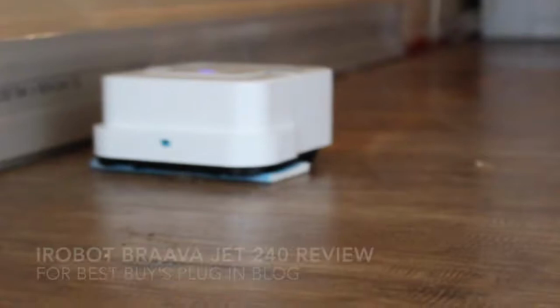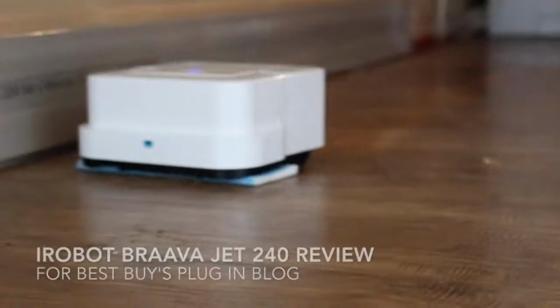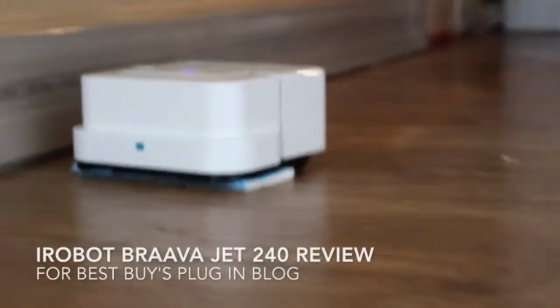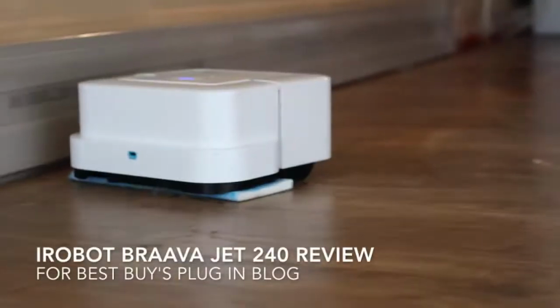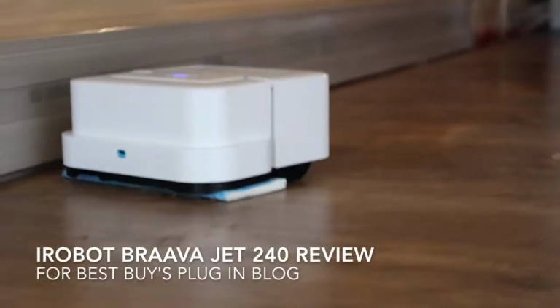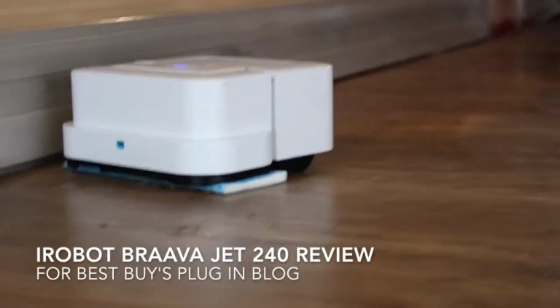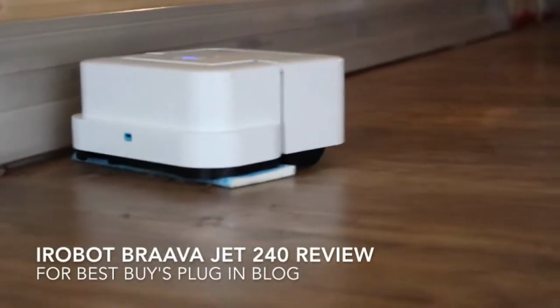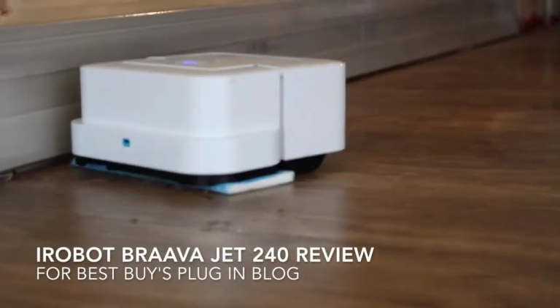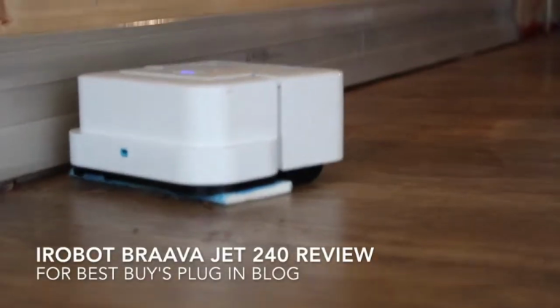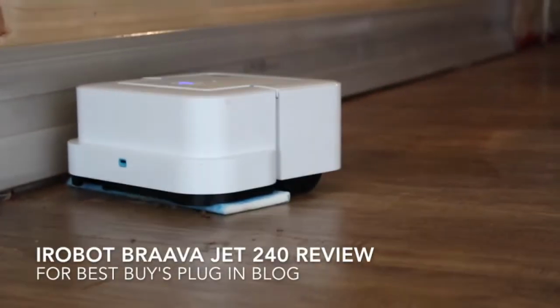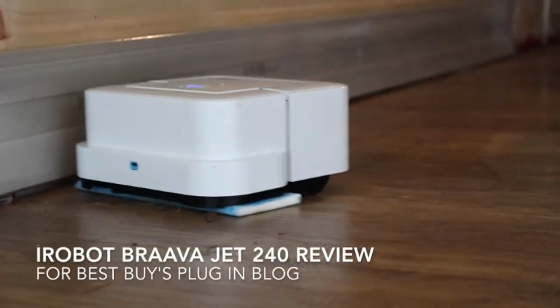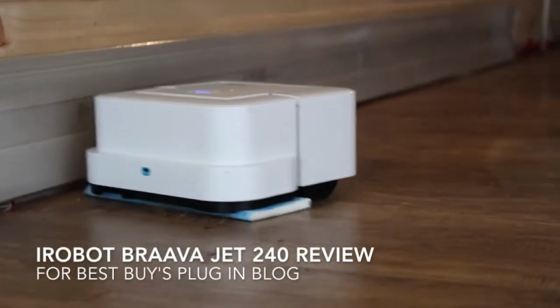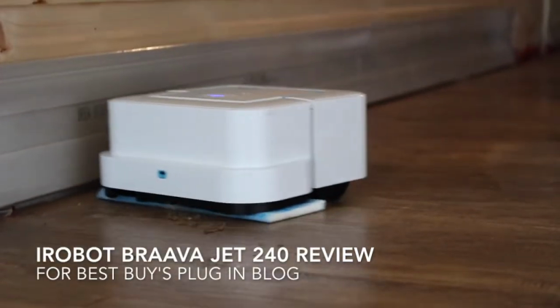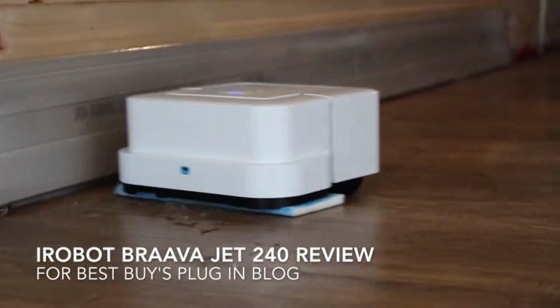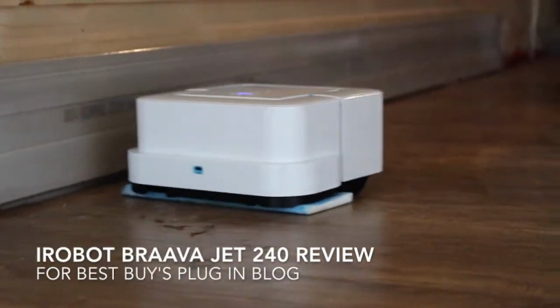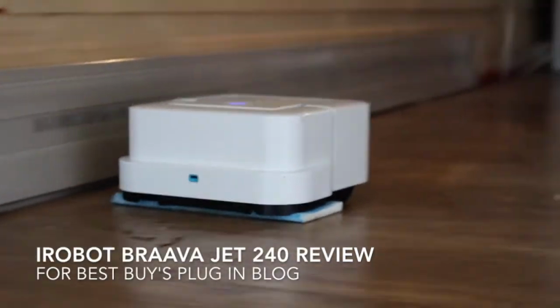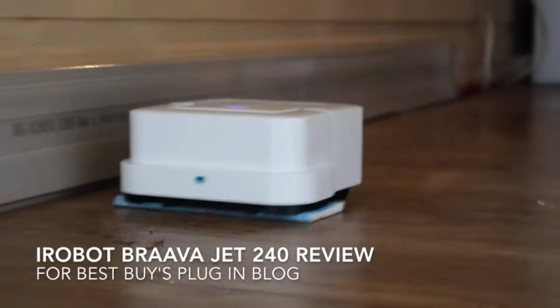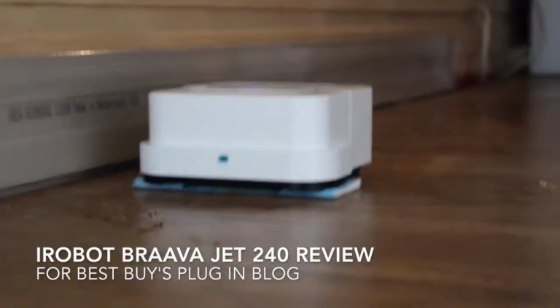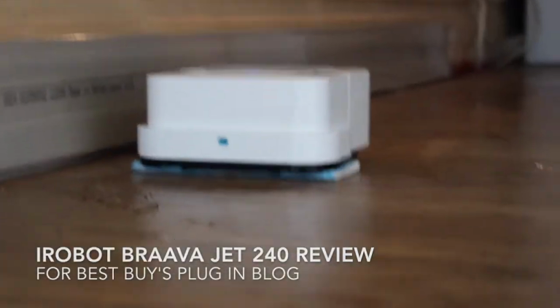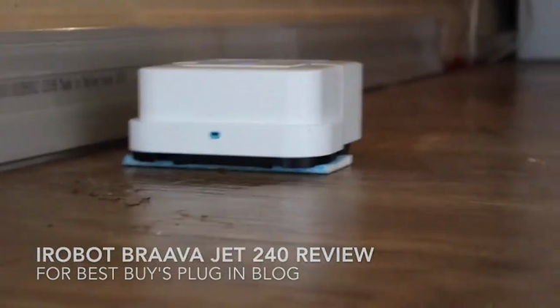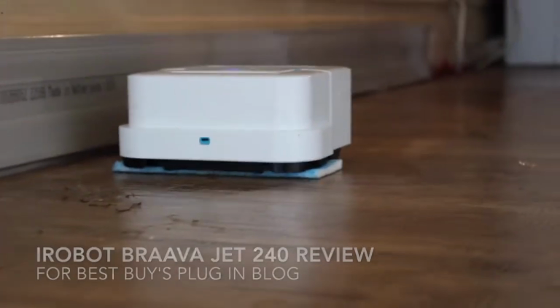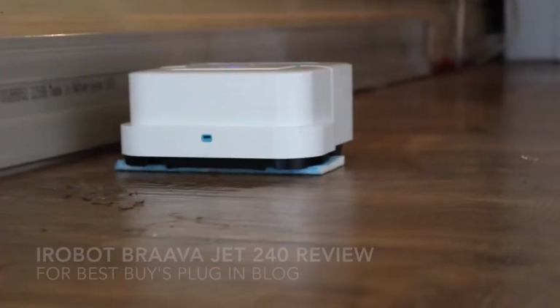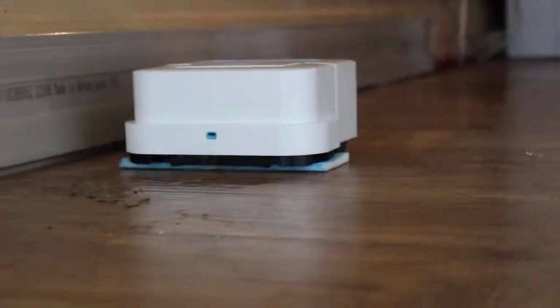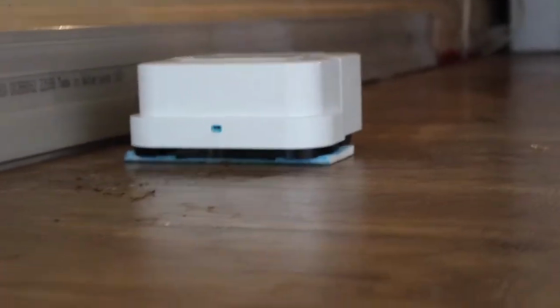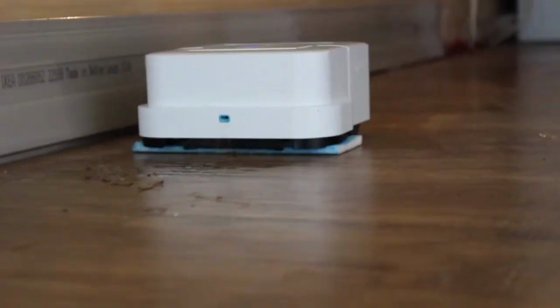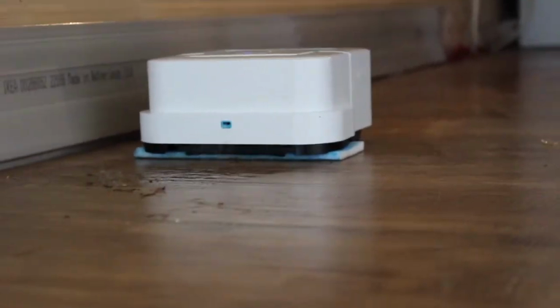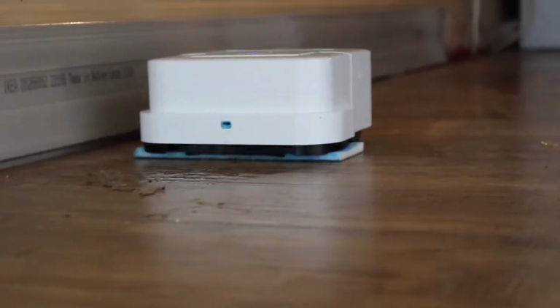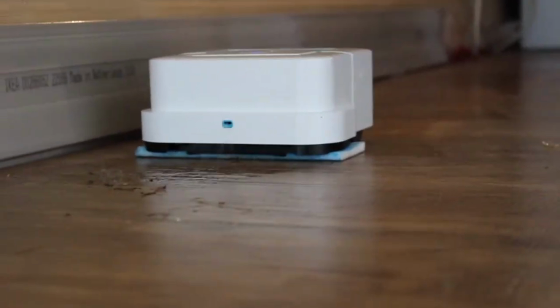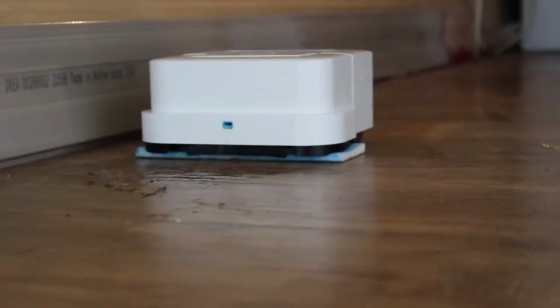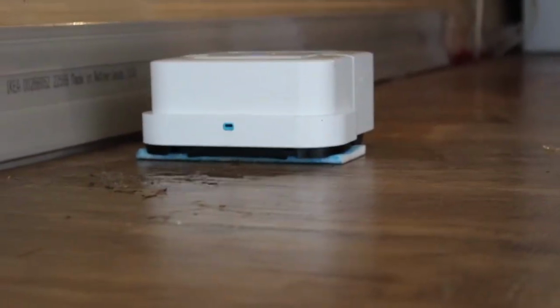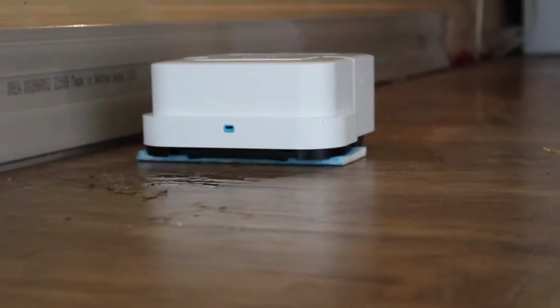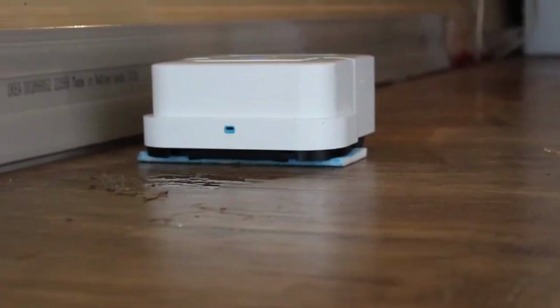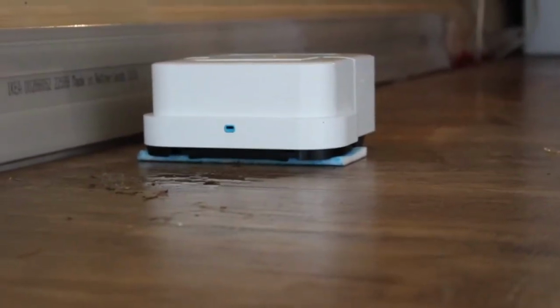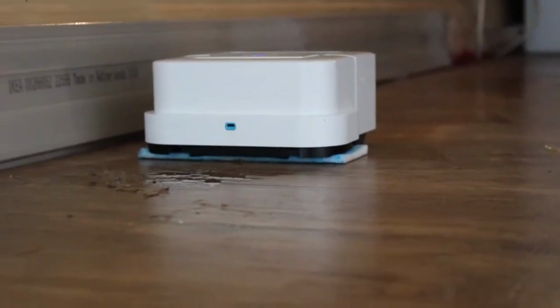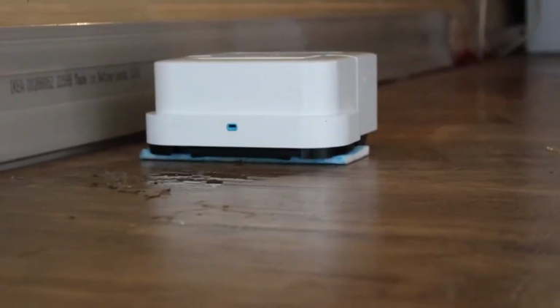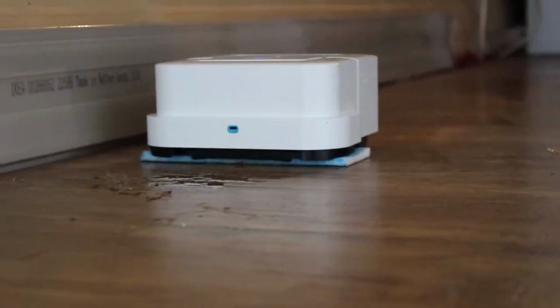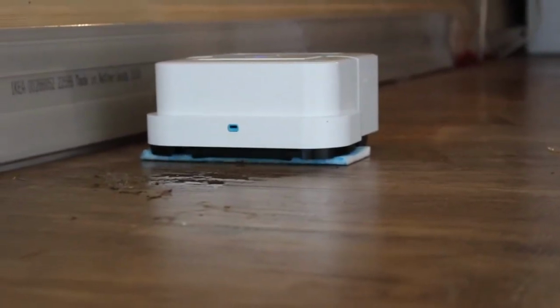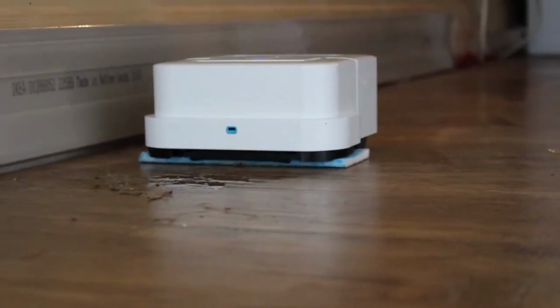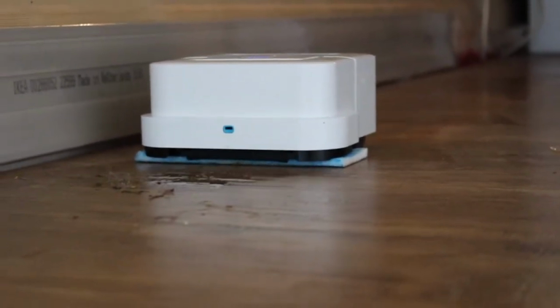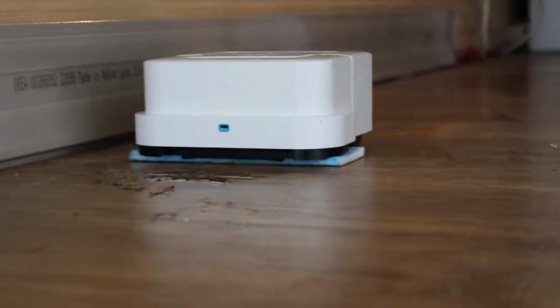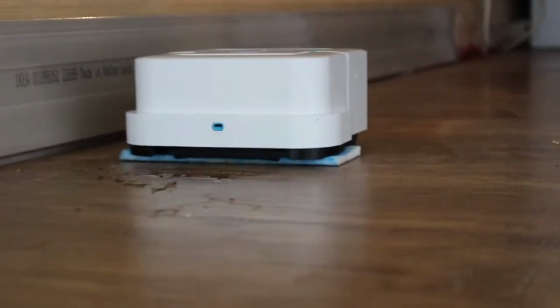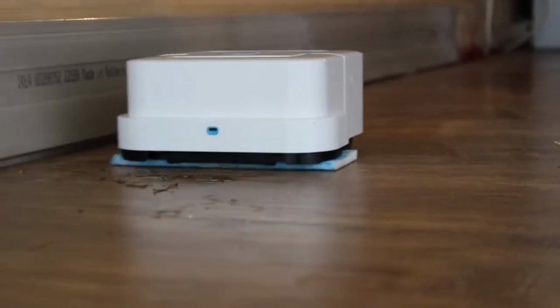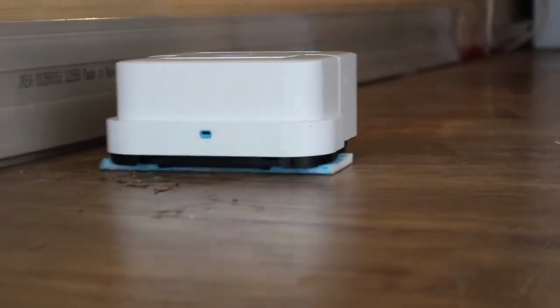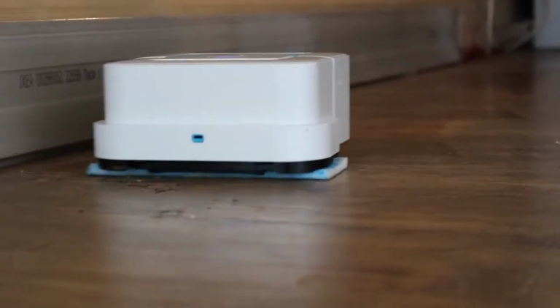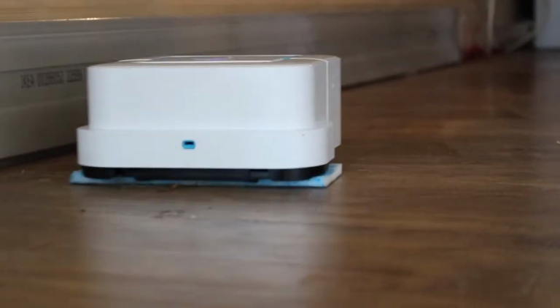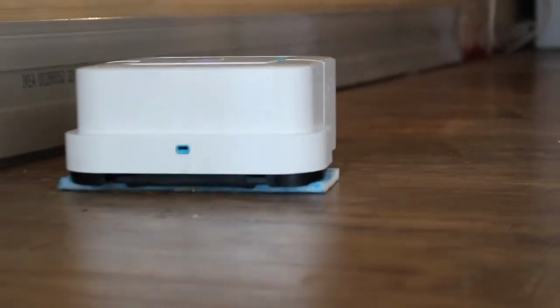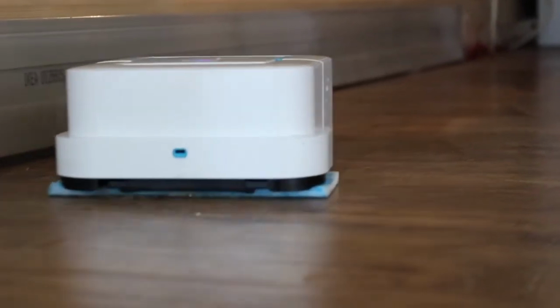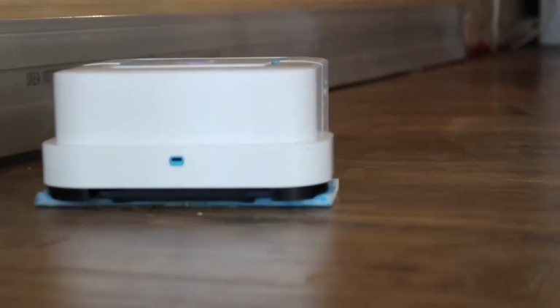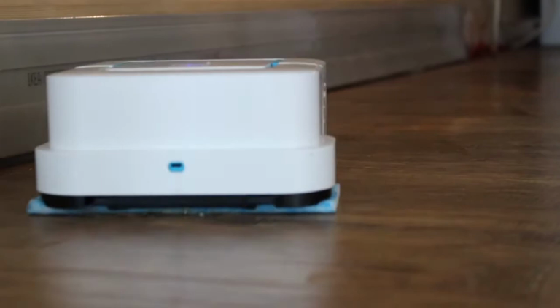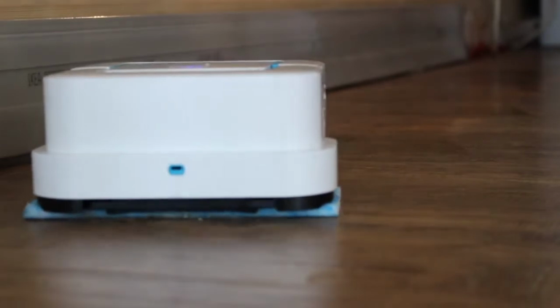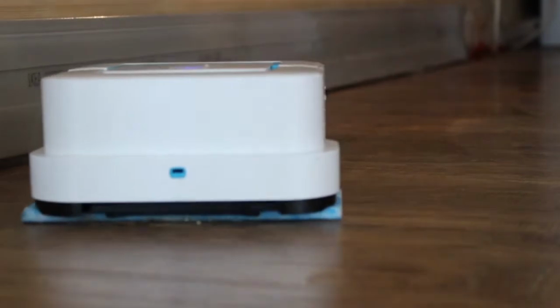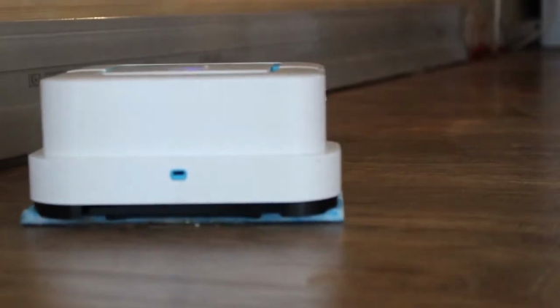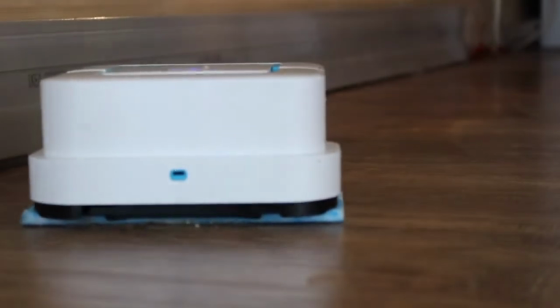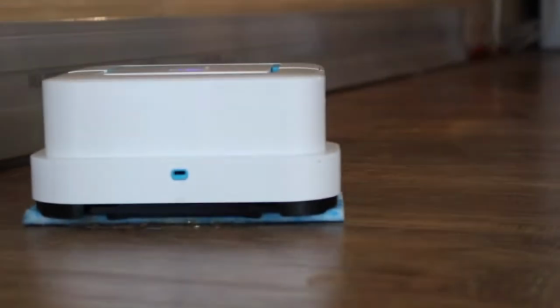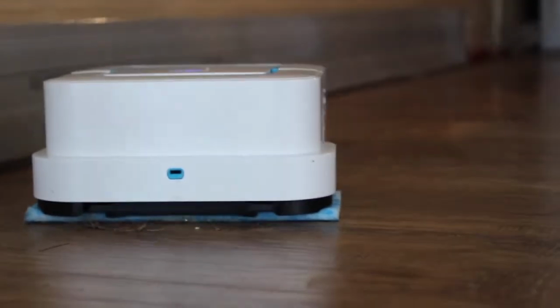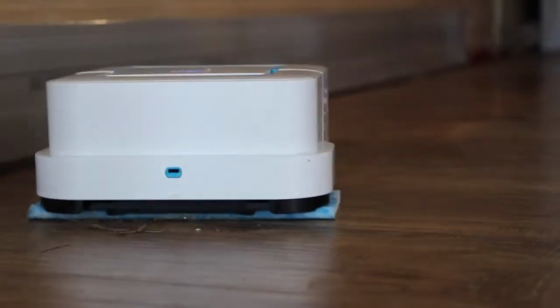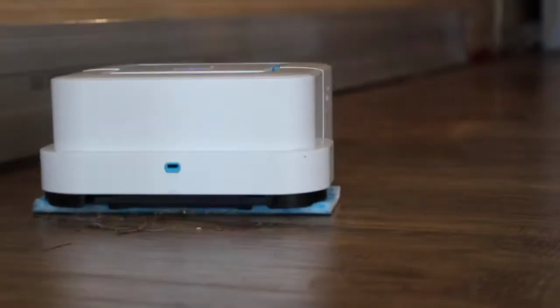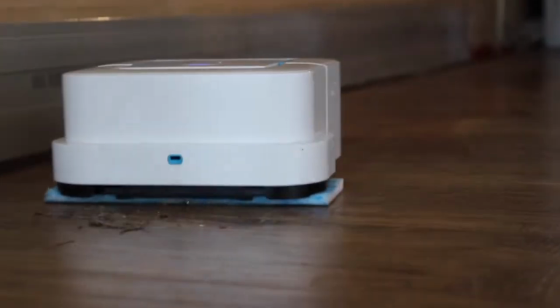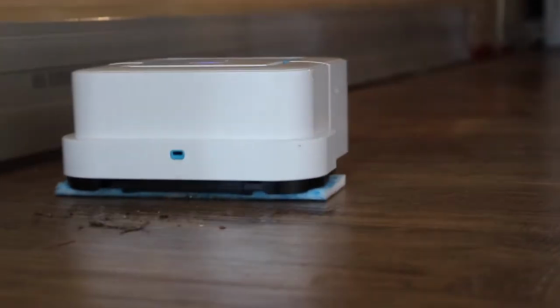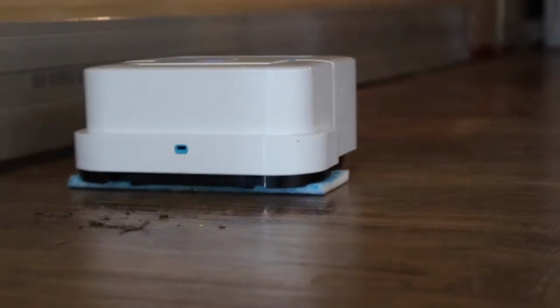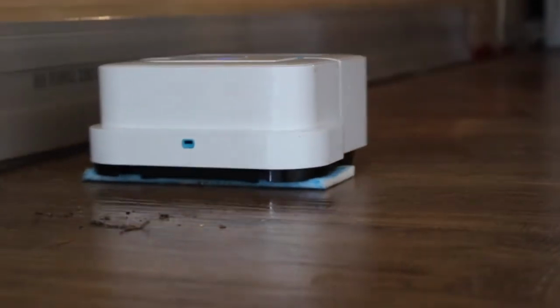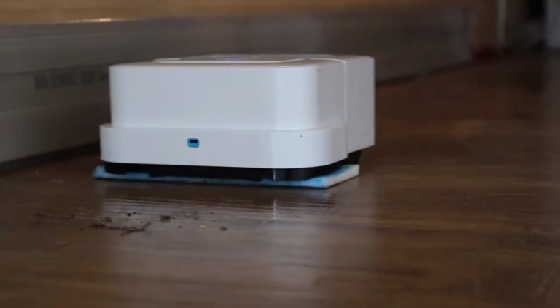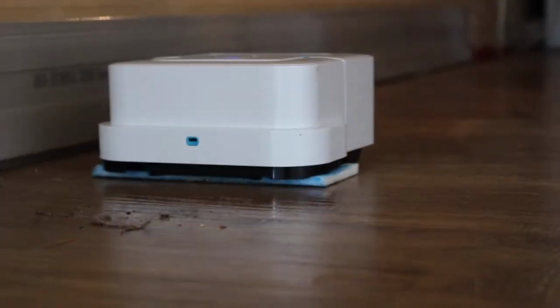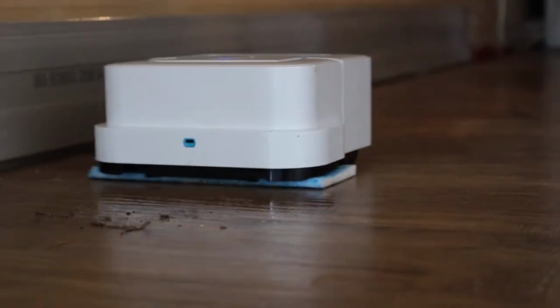Hi, it's Shelley from Best Buy's Plug-In Blog, and this week I was so excited to test out the iRobot Braava Jet 240.